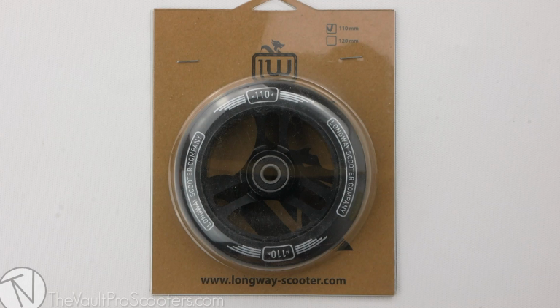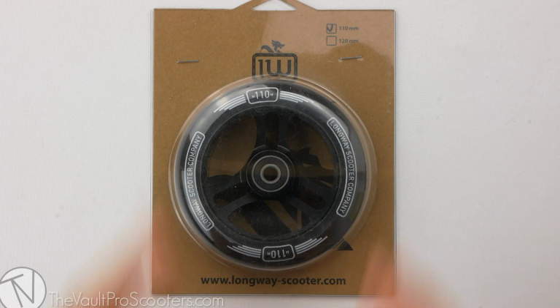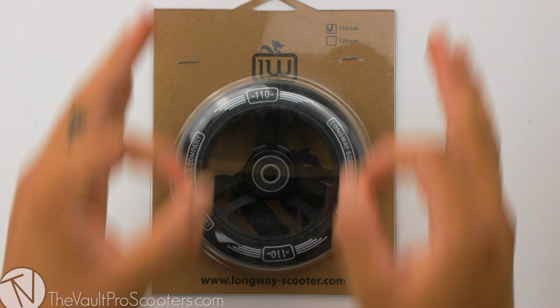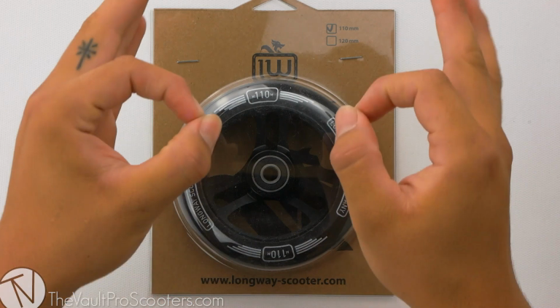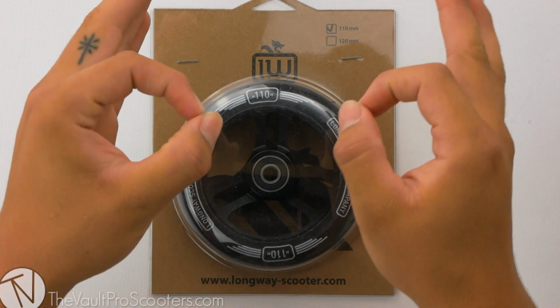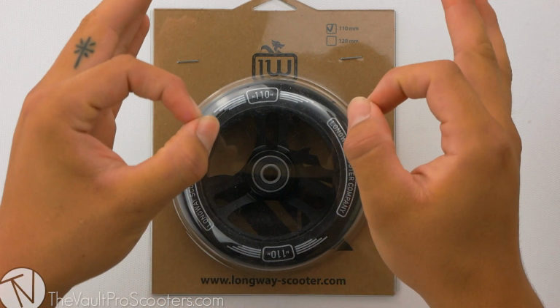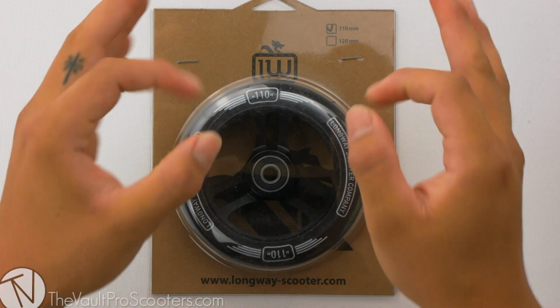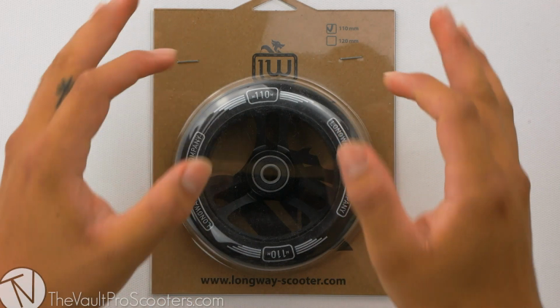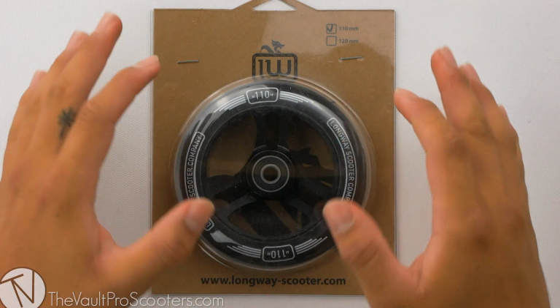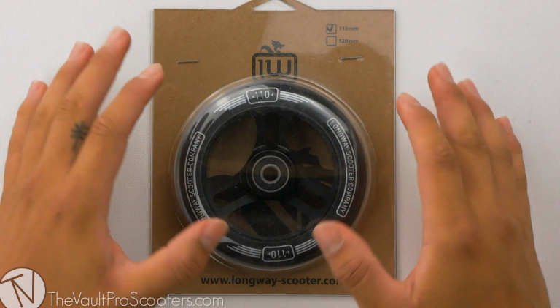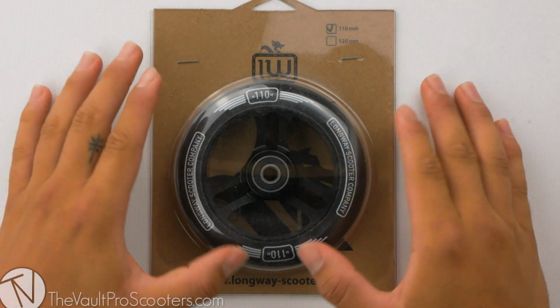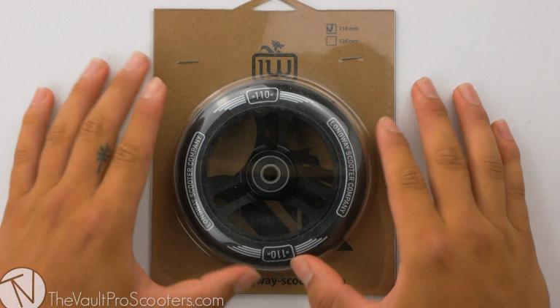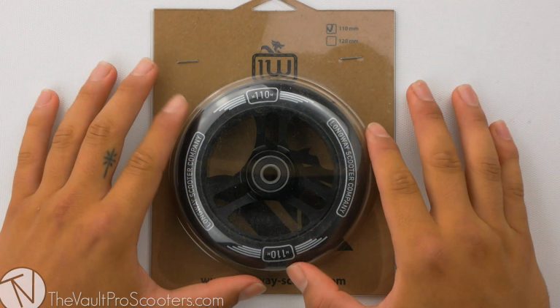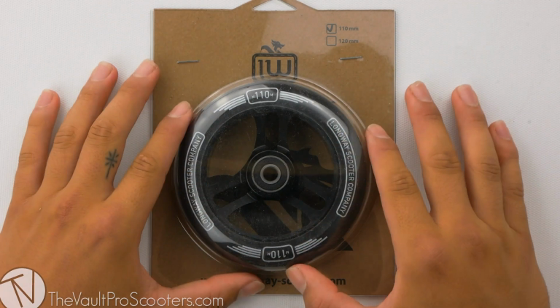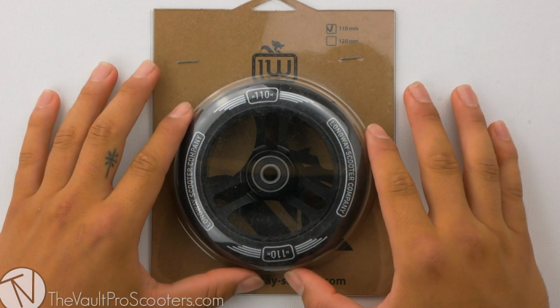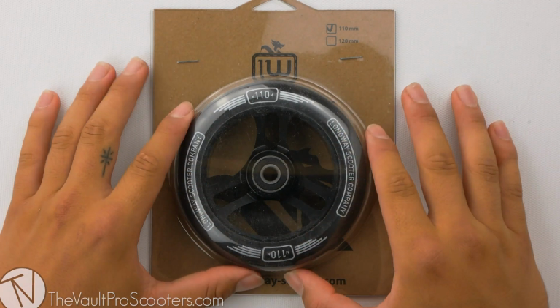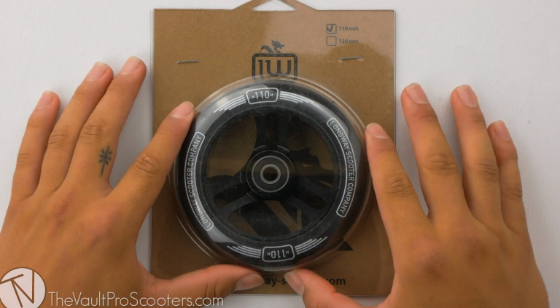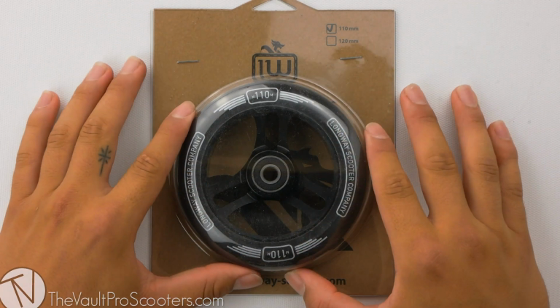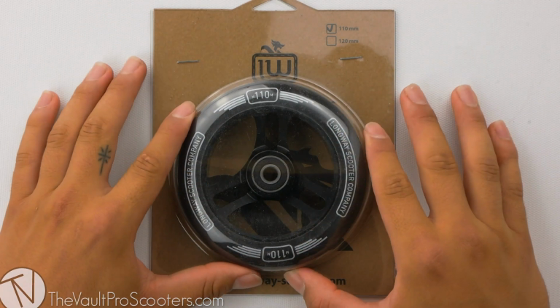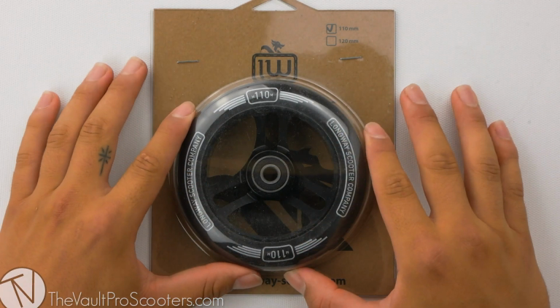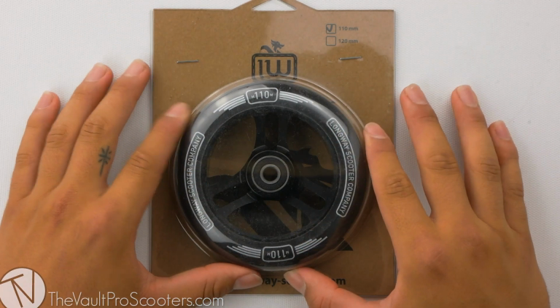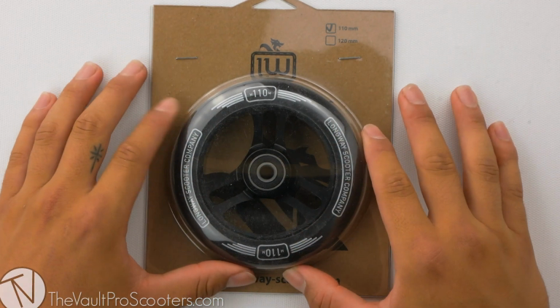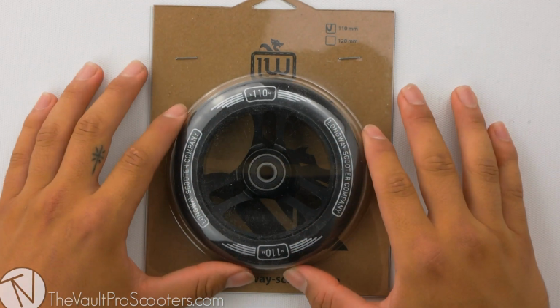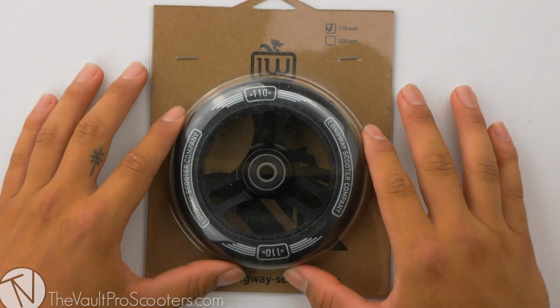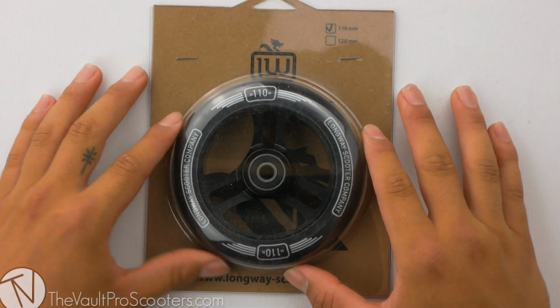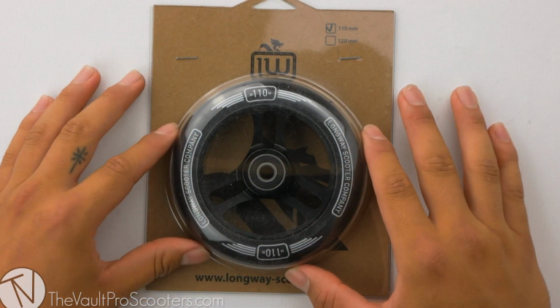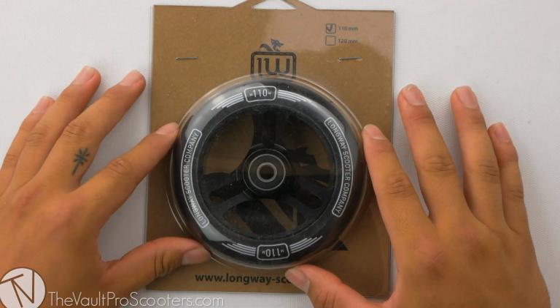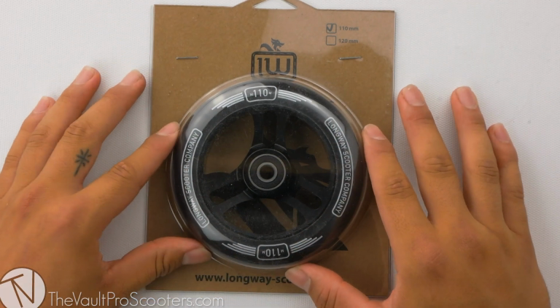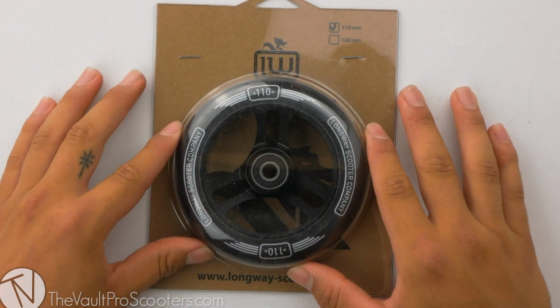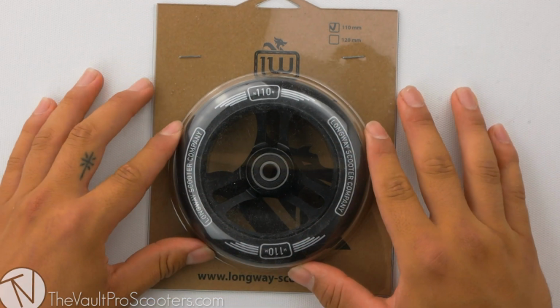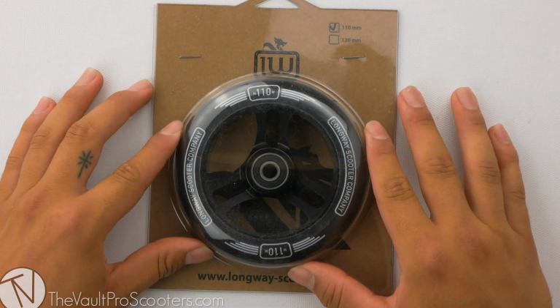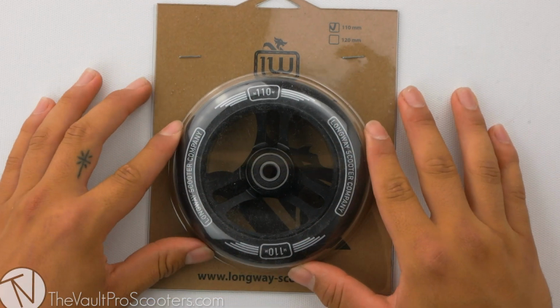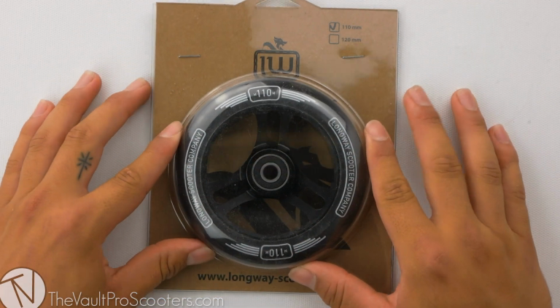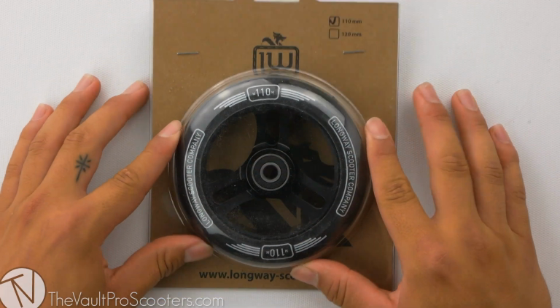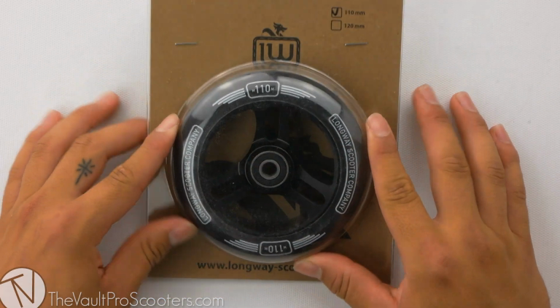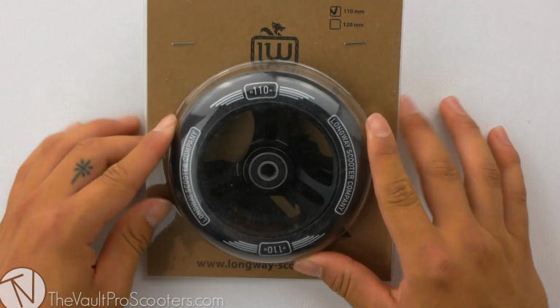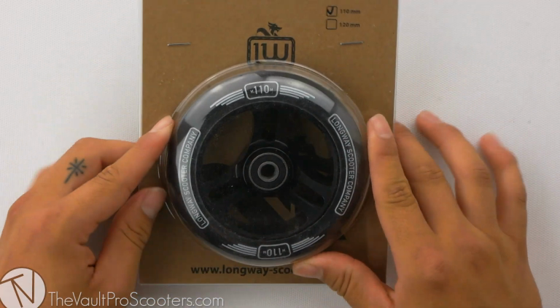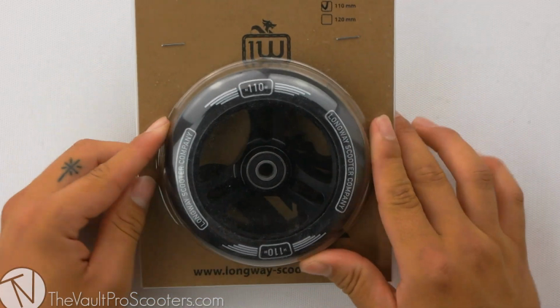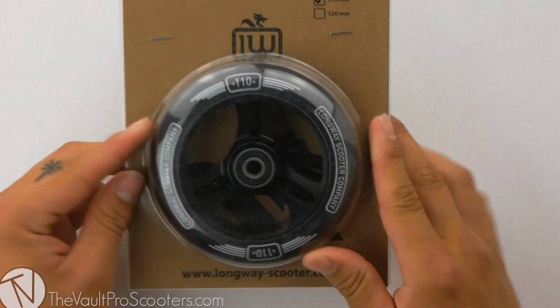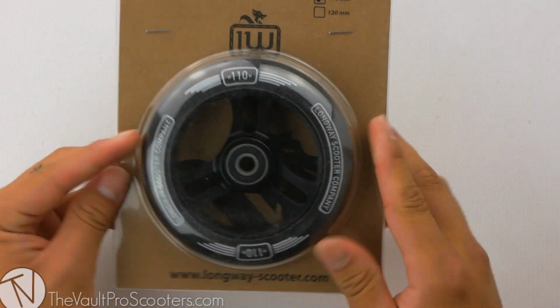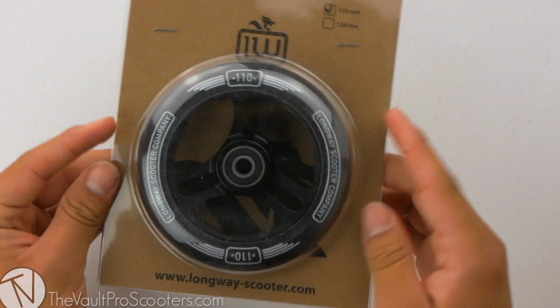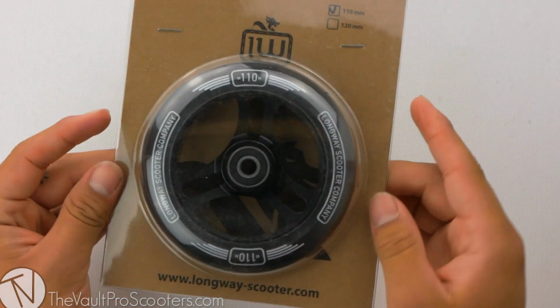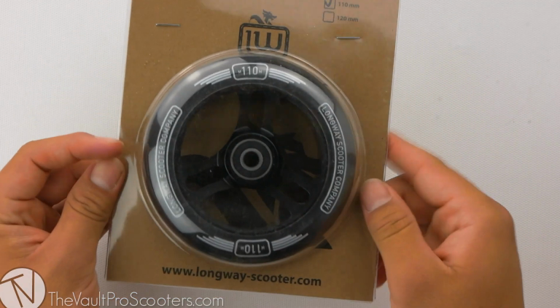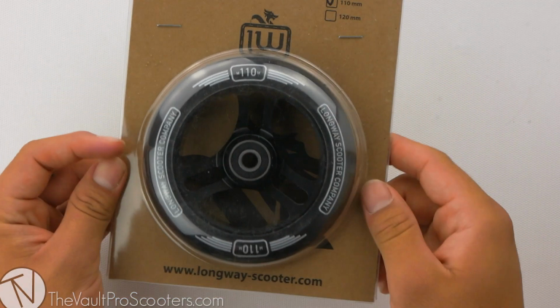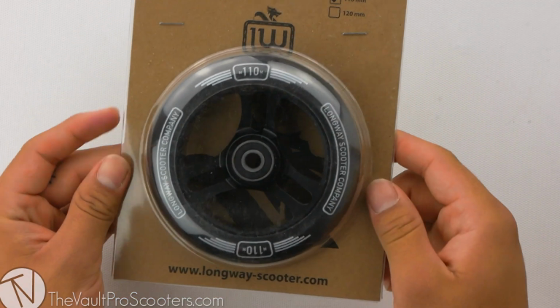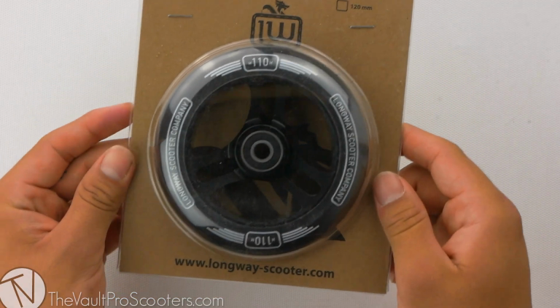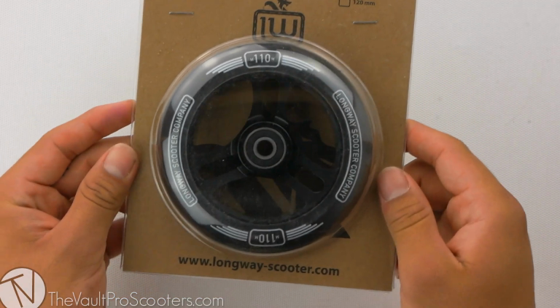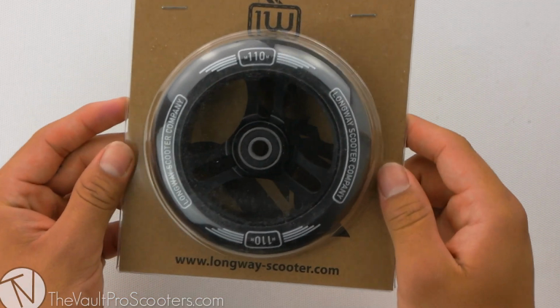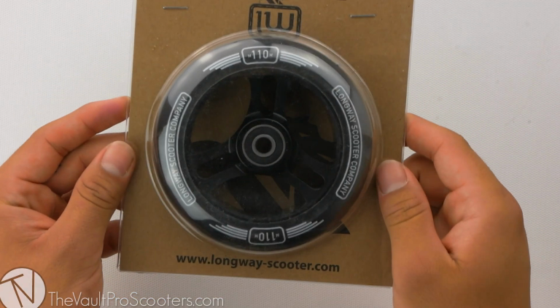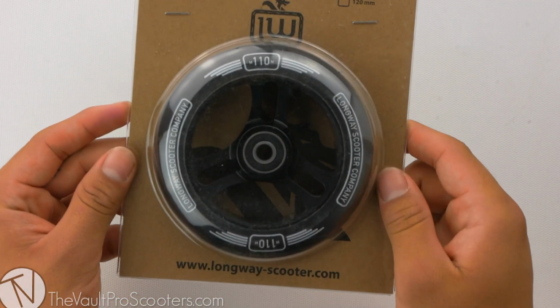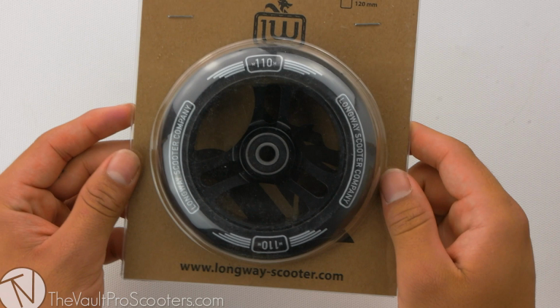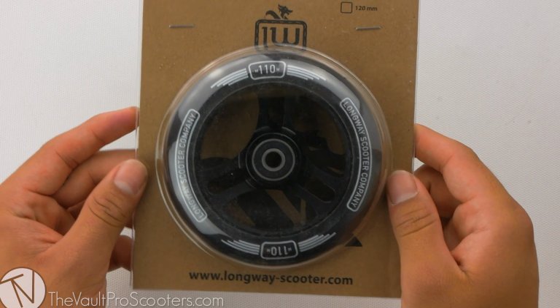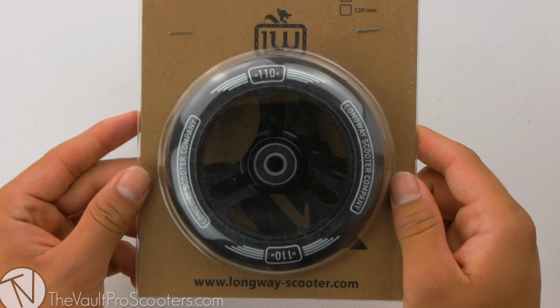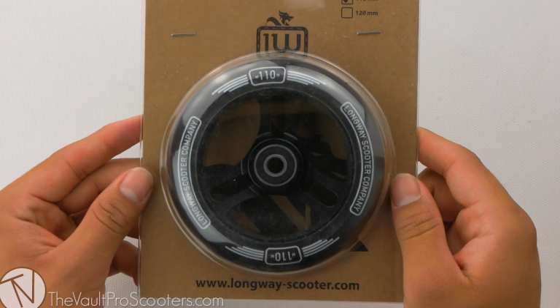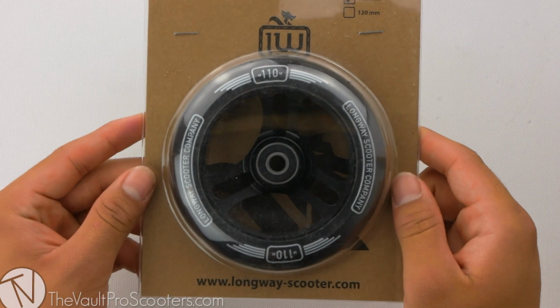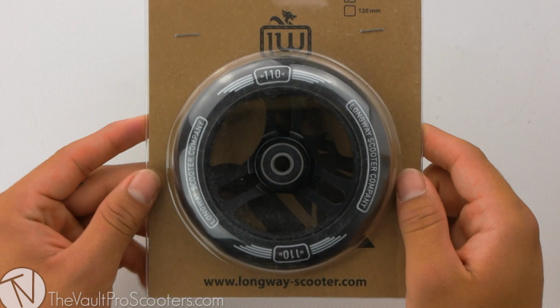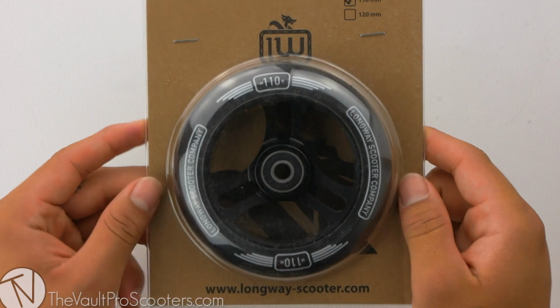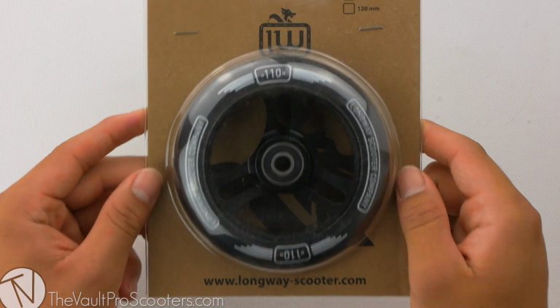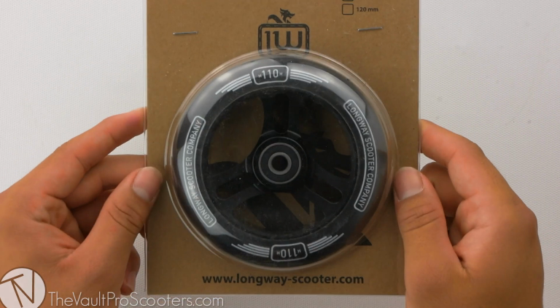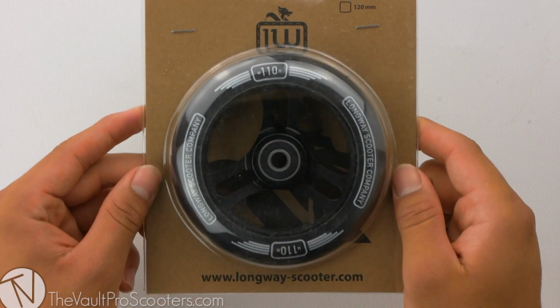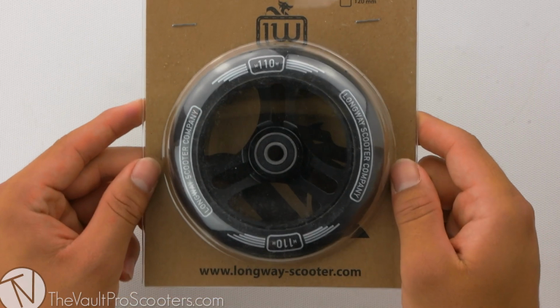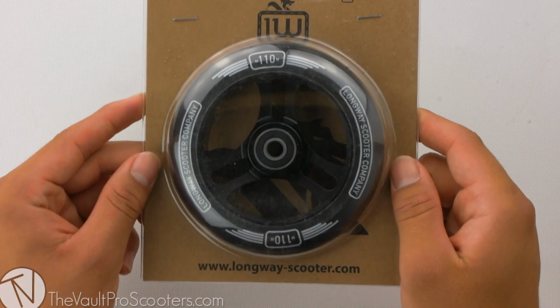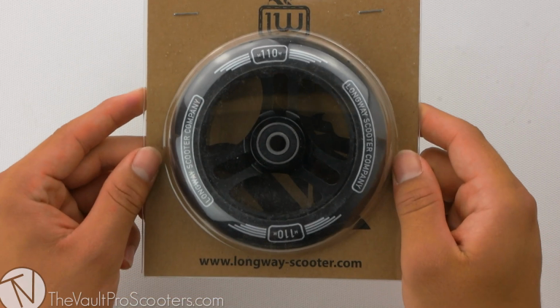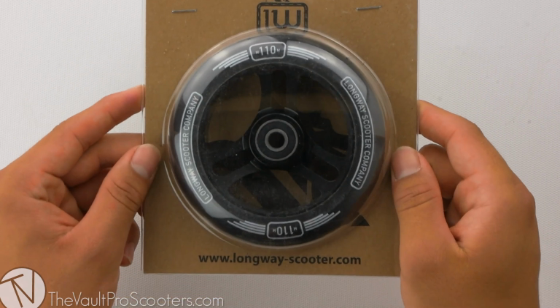Welcome back to another product review here at the Vault Pro Scooters. Today we're going over the Longway Sector Wheel. Let's dive into it.